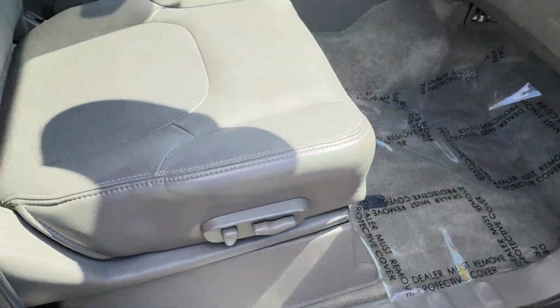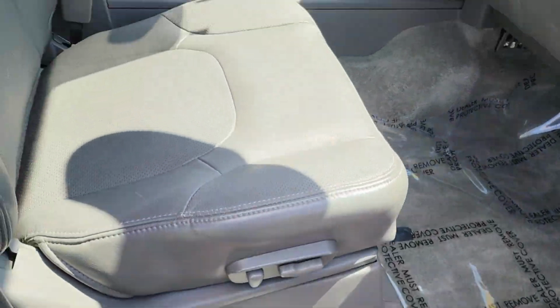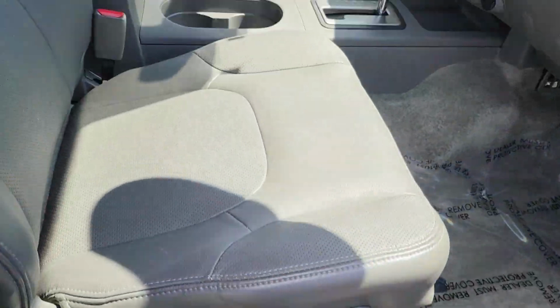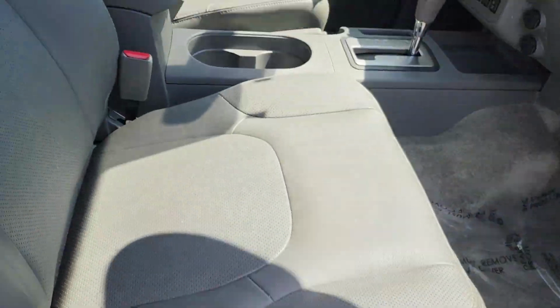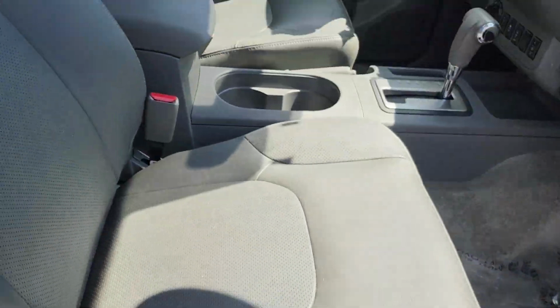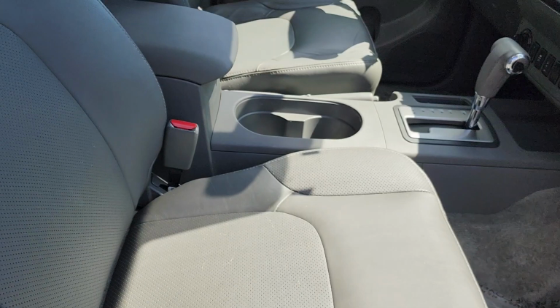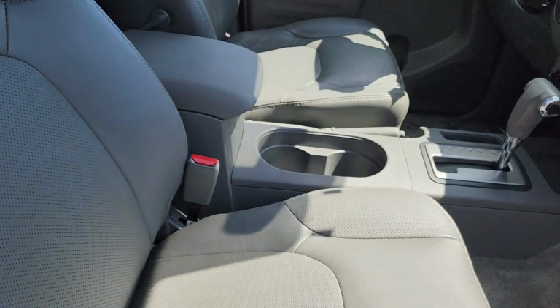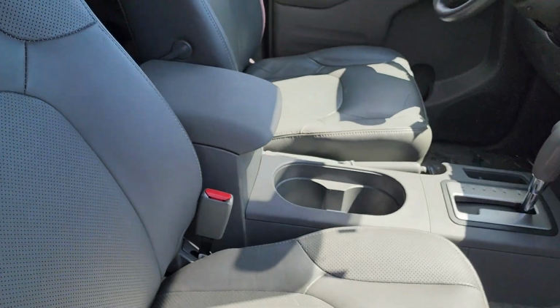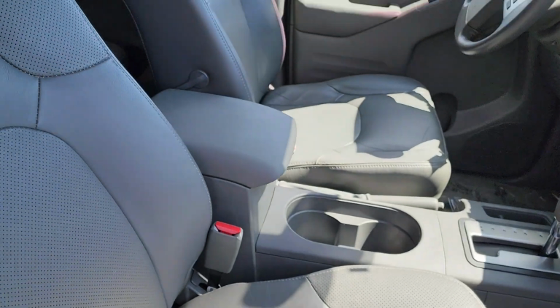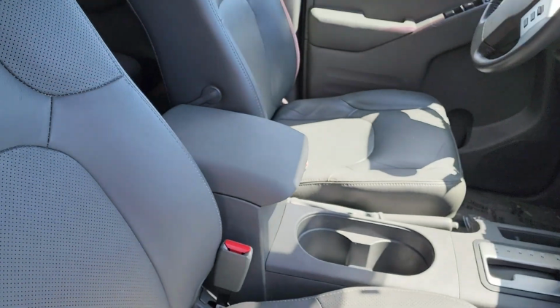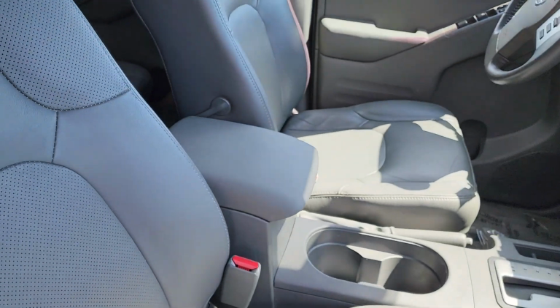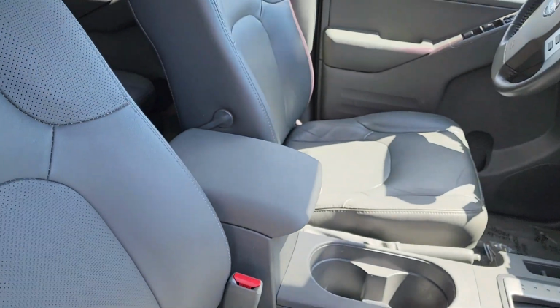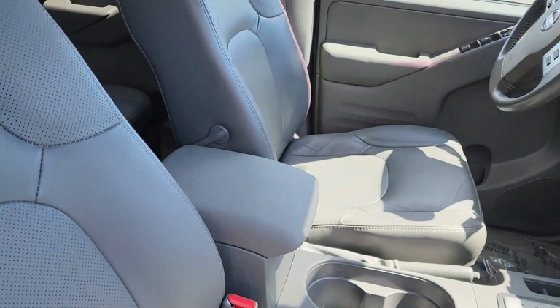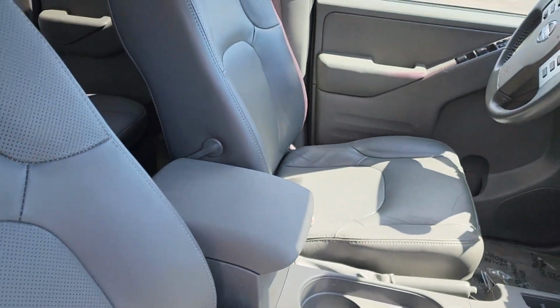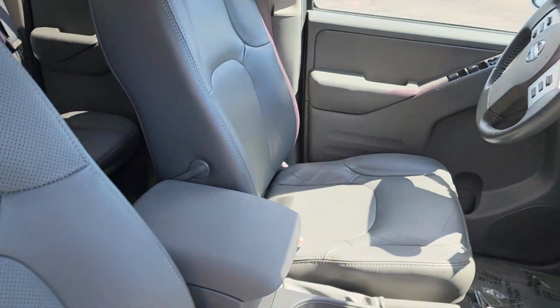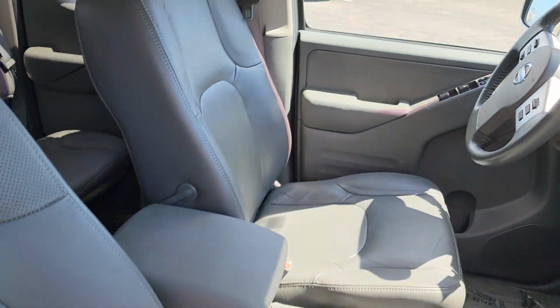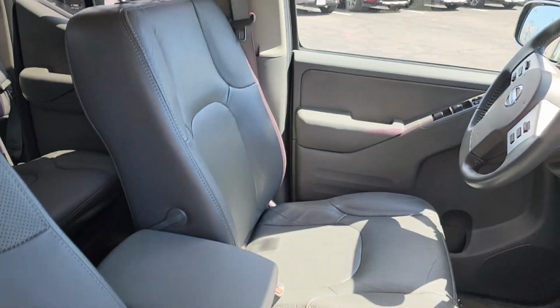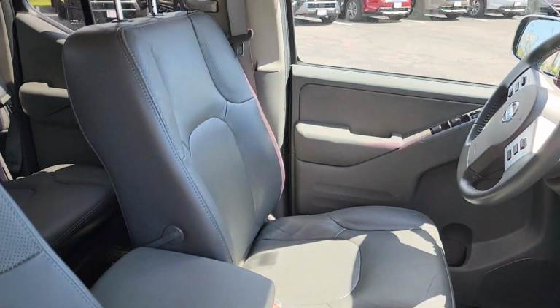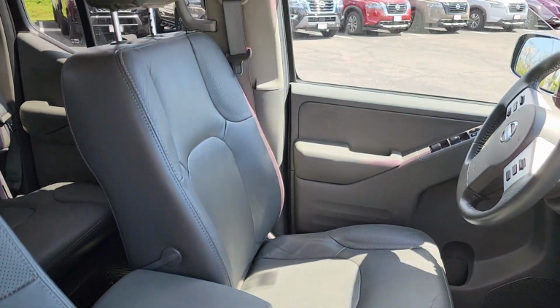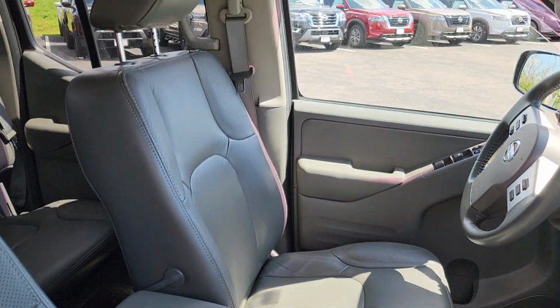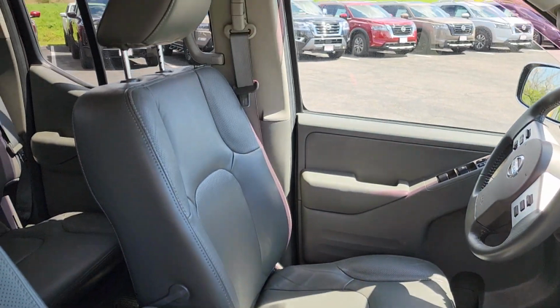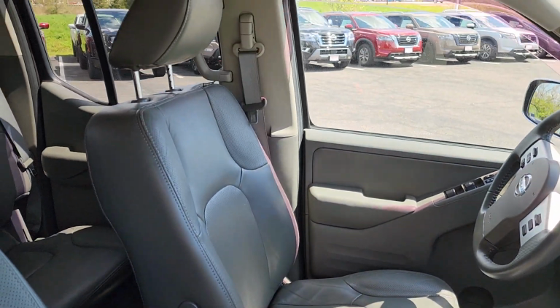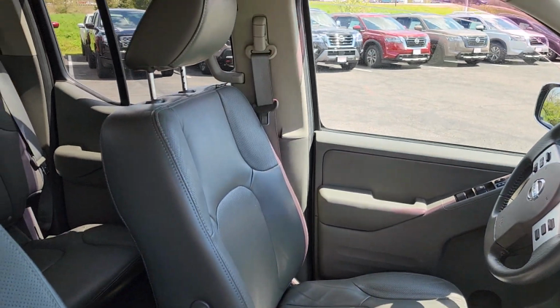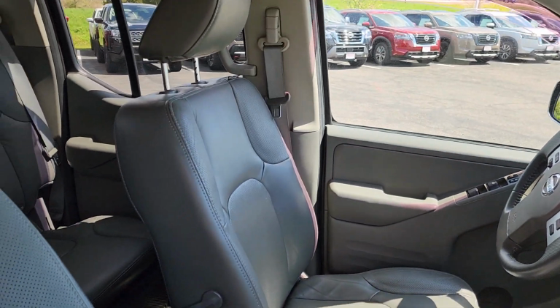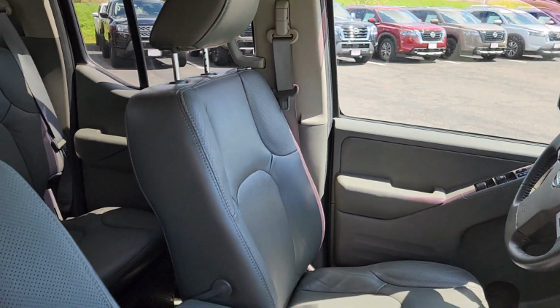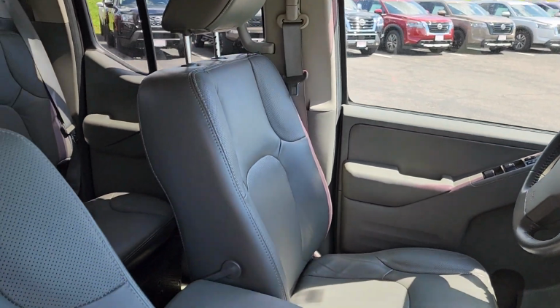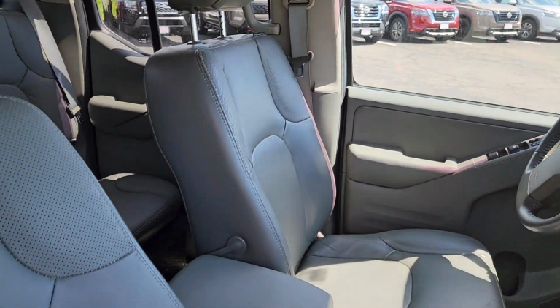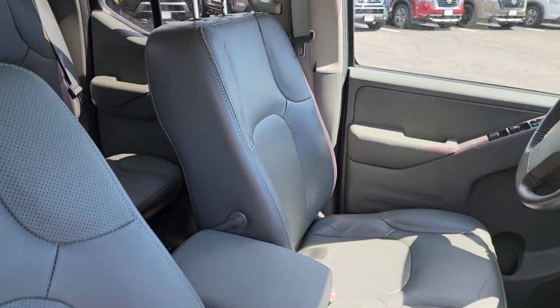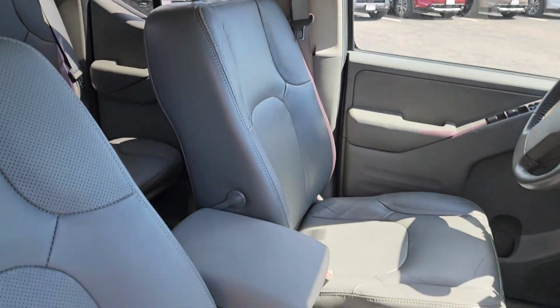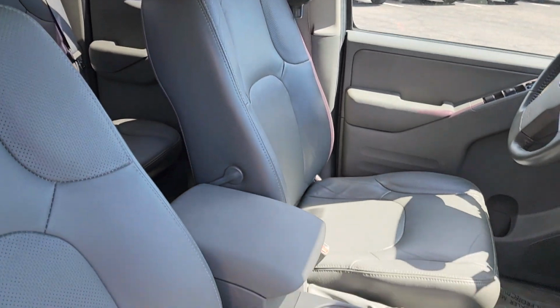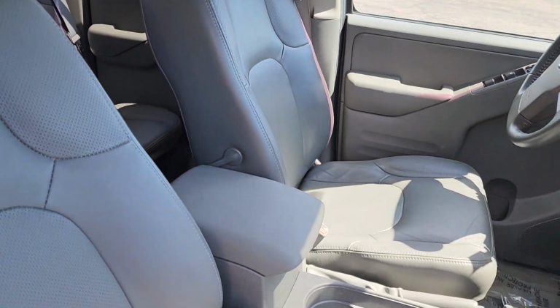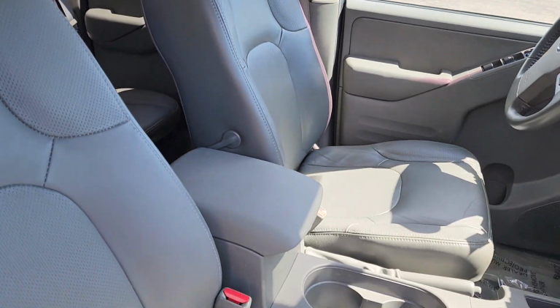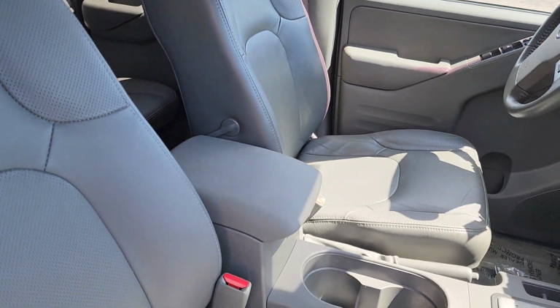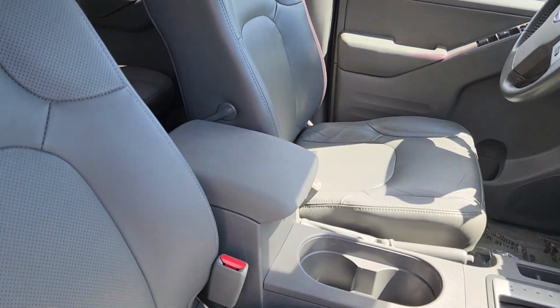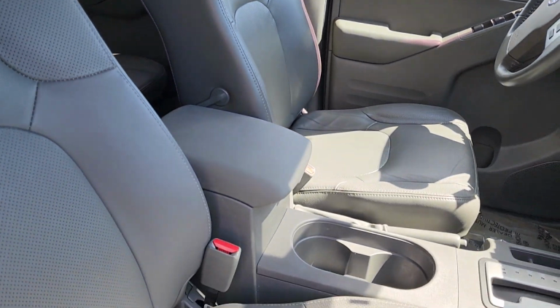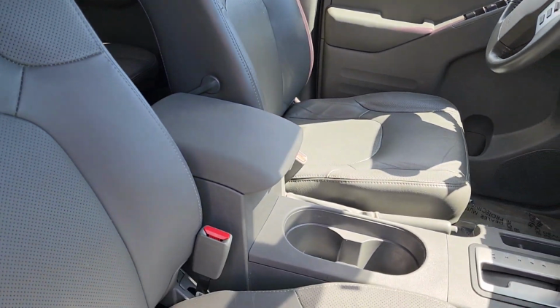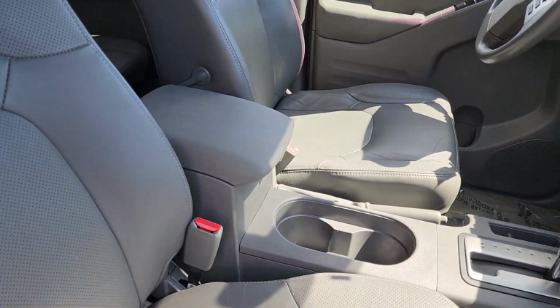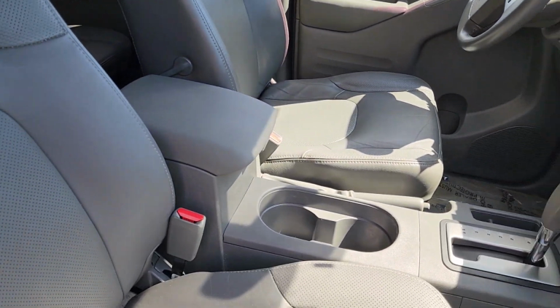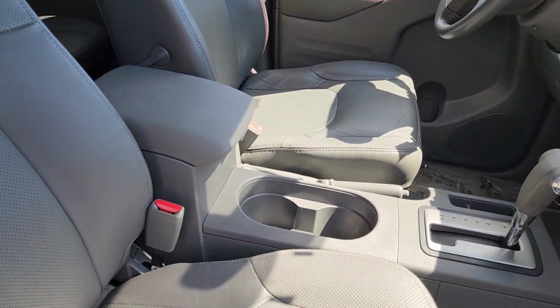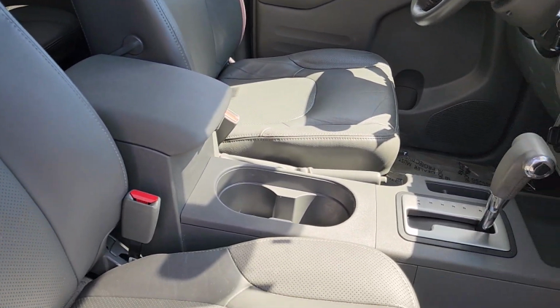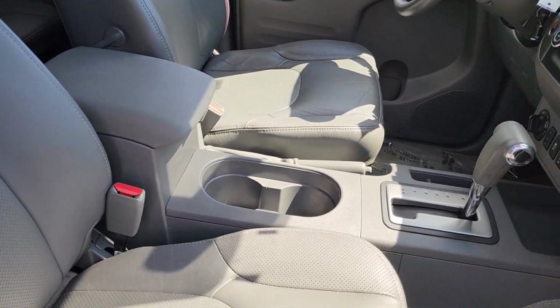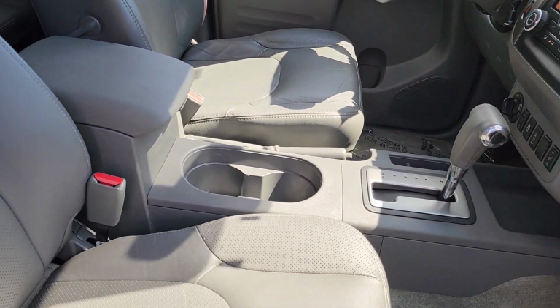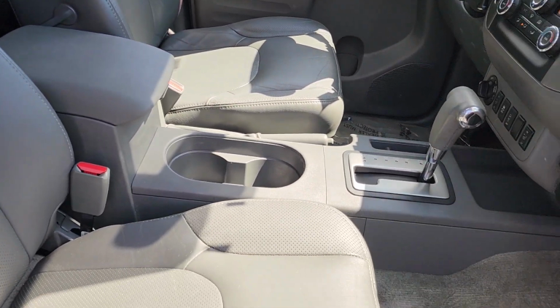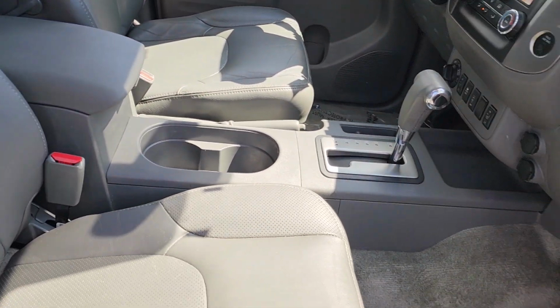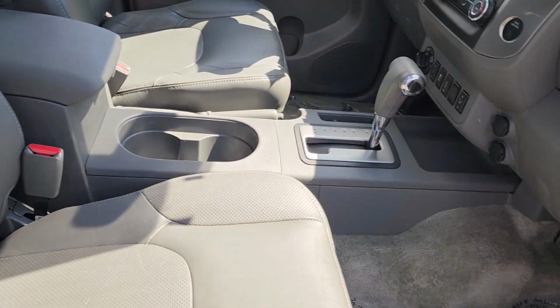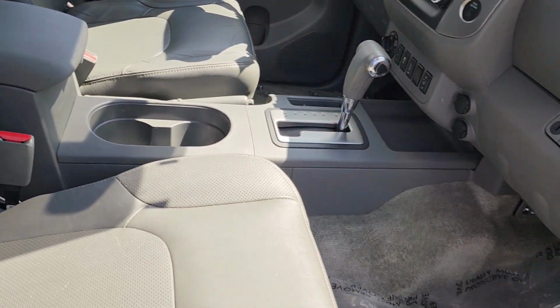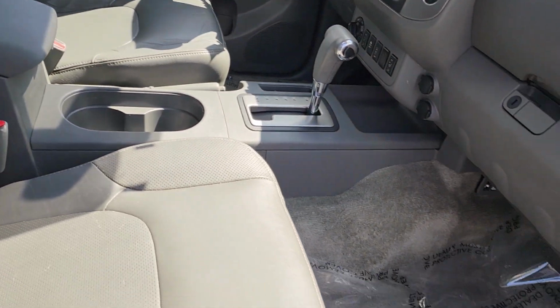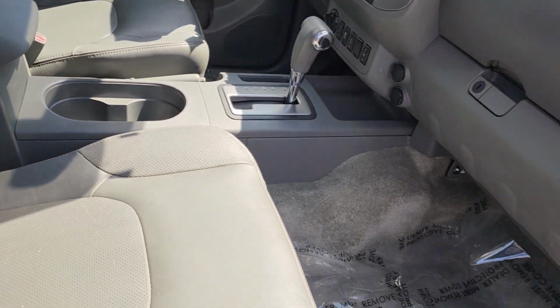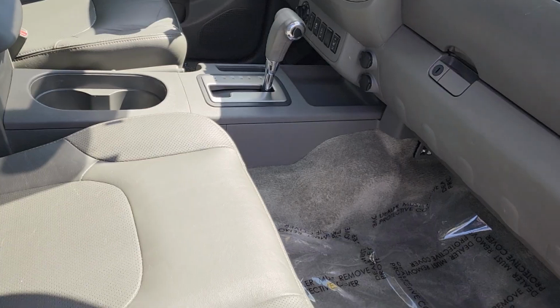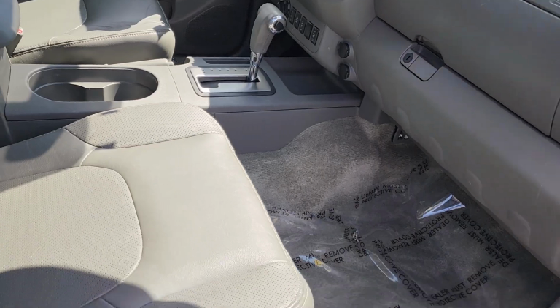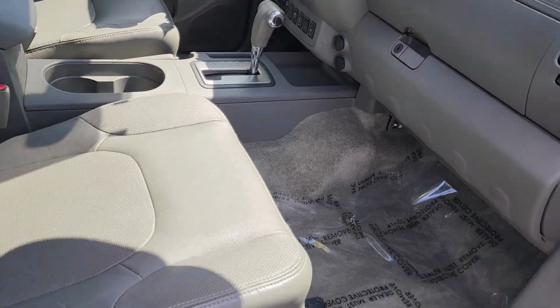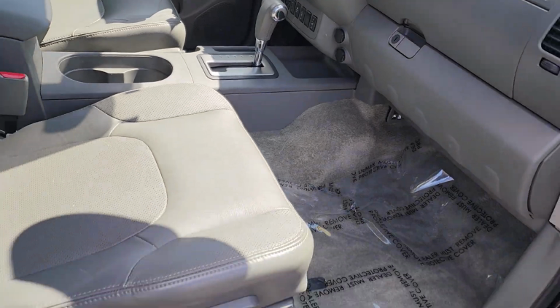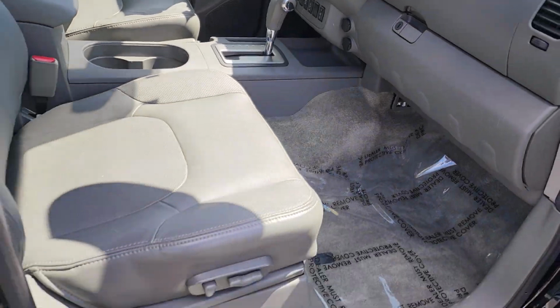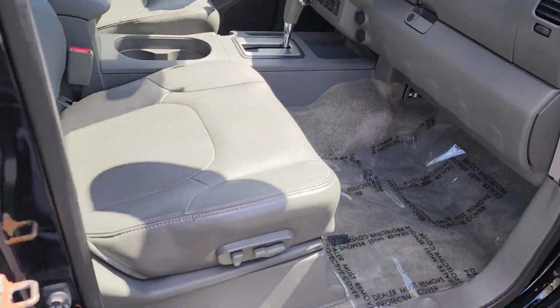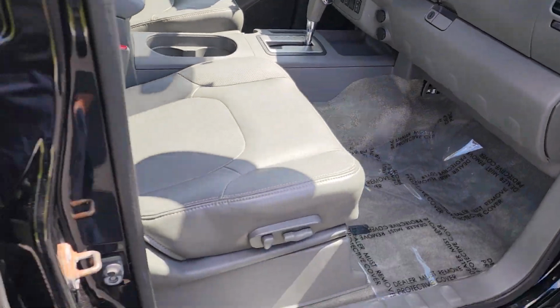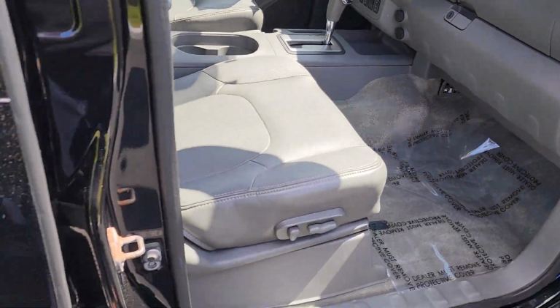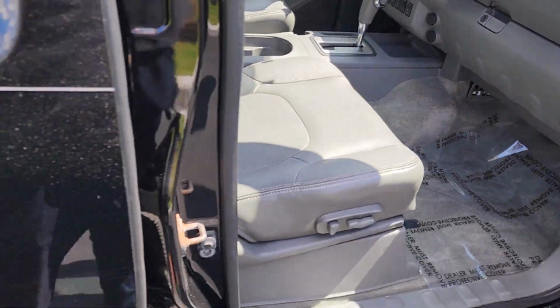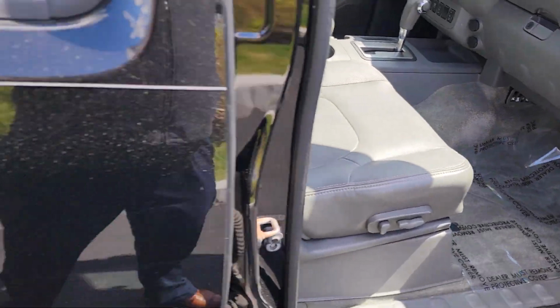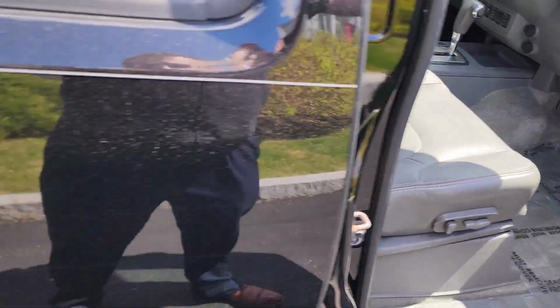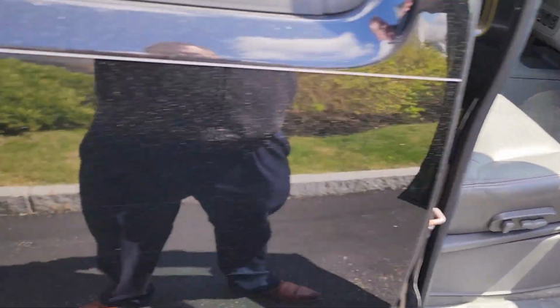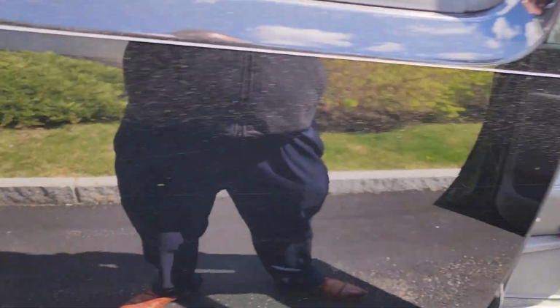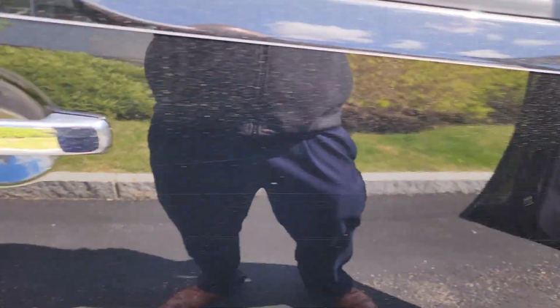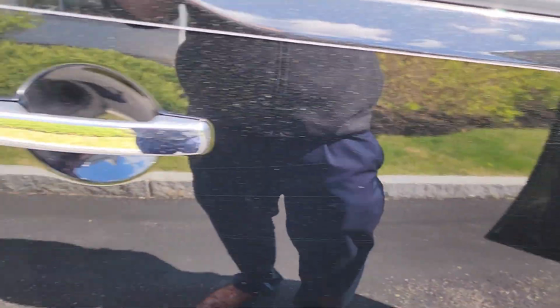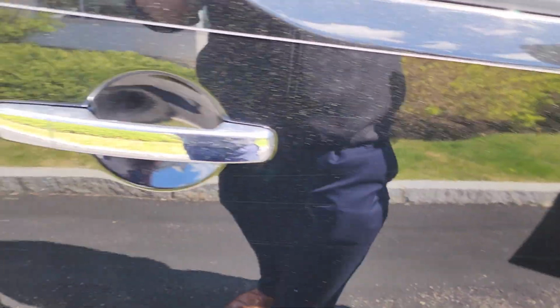Fully power adjustable there. Great thing about the SL is you get that beautiful light gray leather interior. Plenty of room up front in the cab.